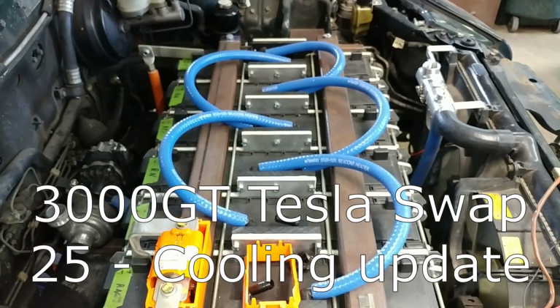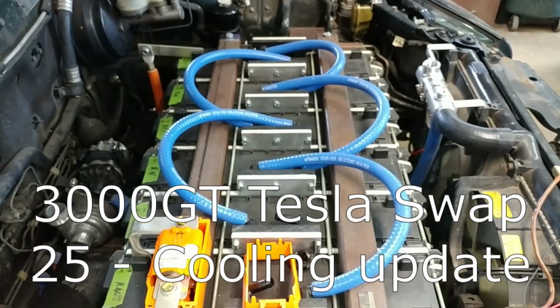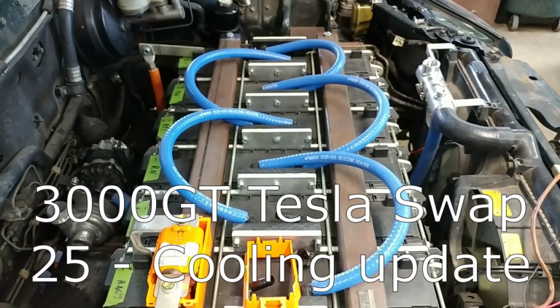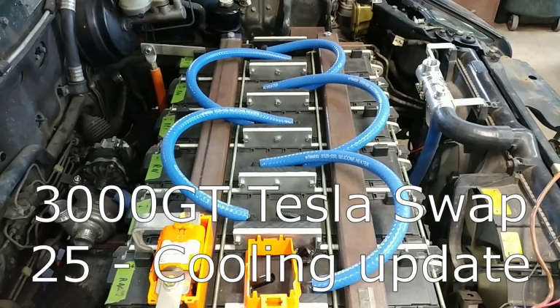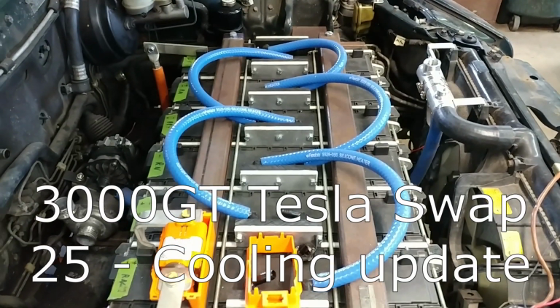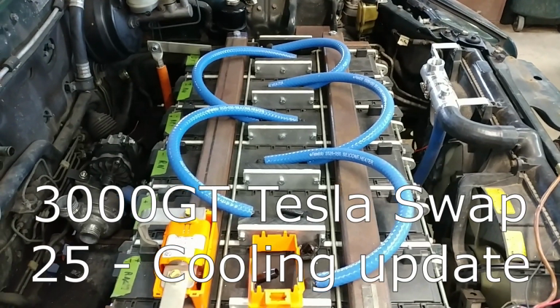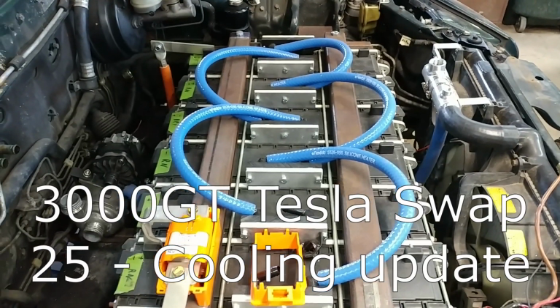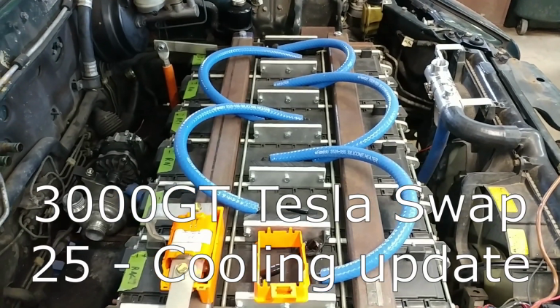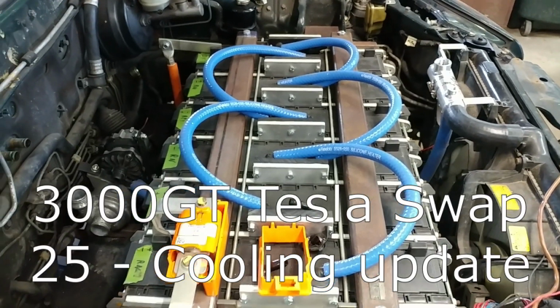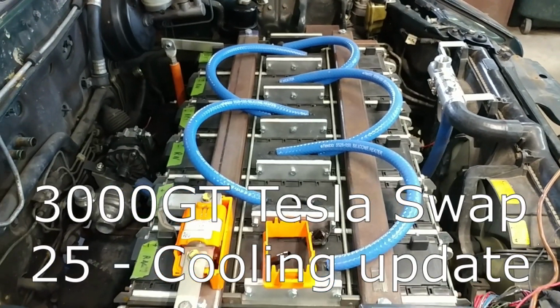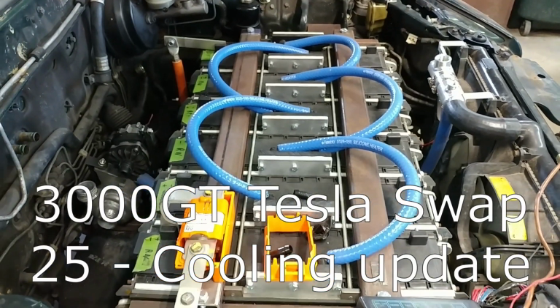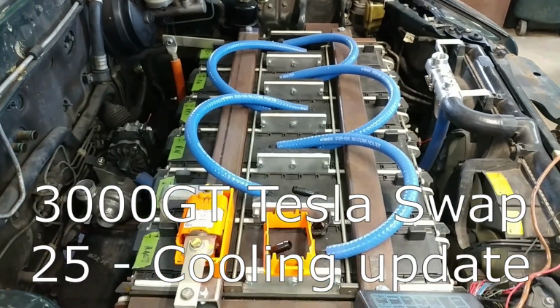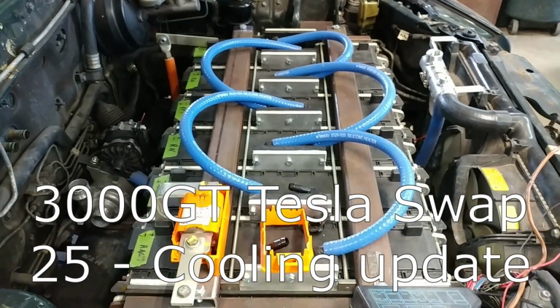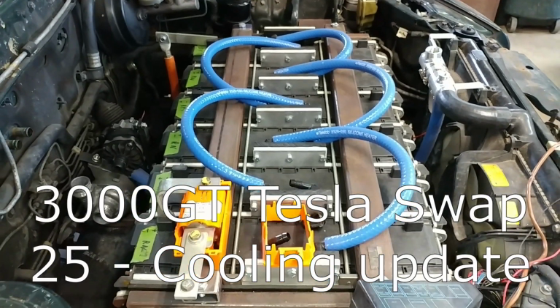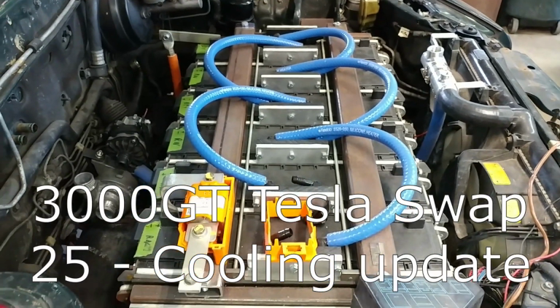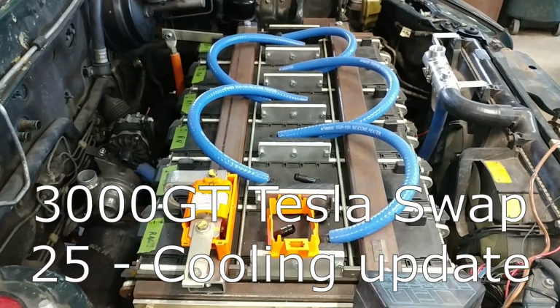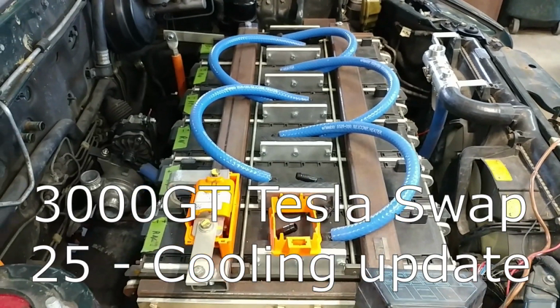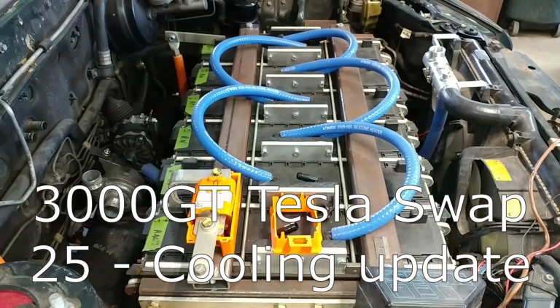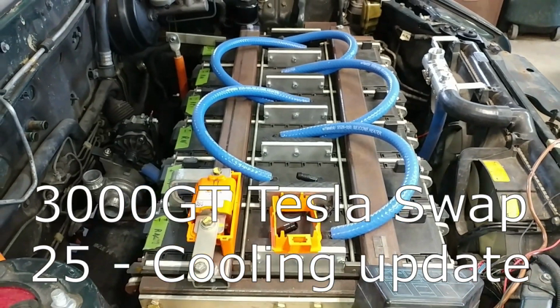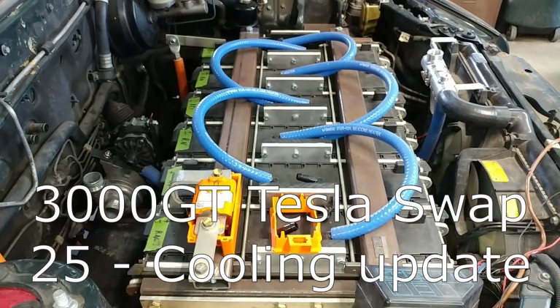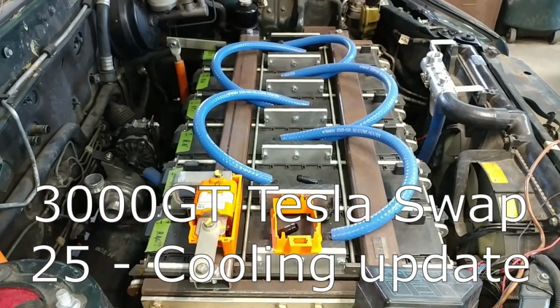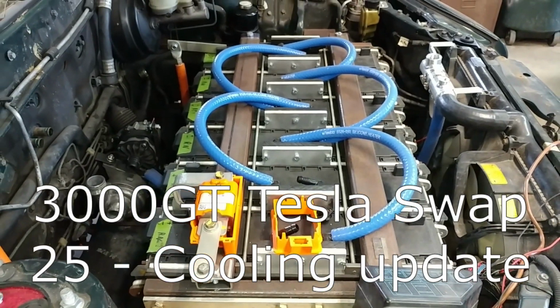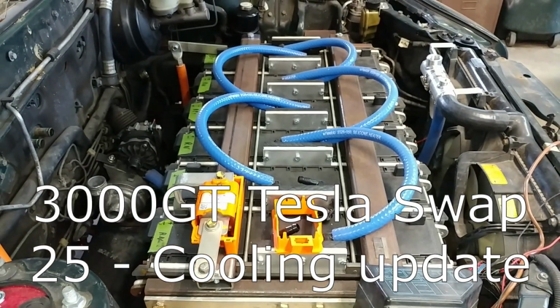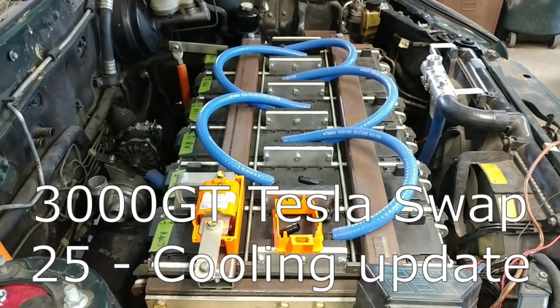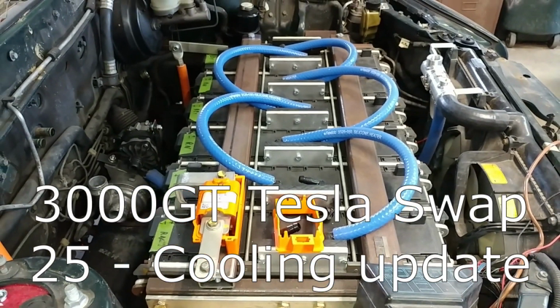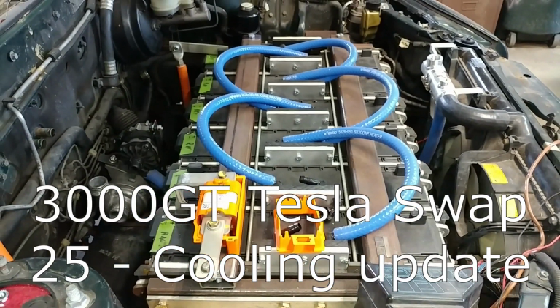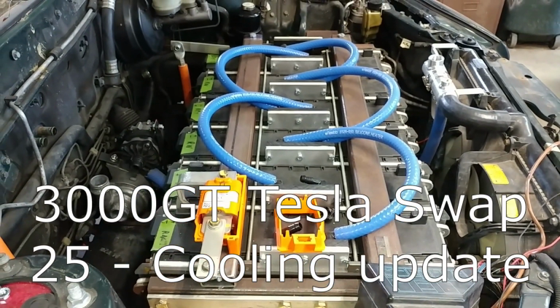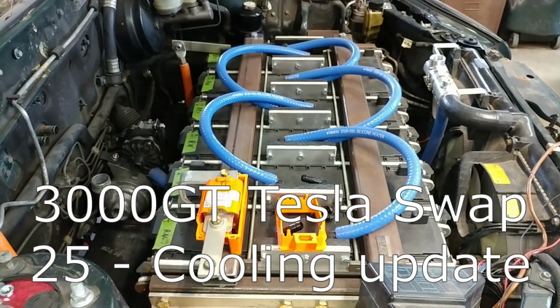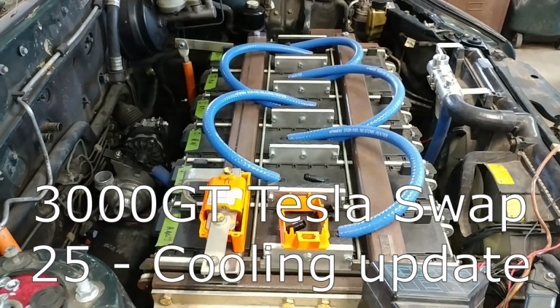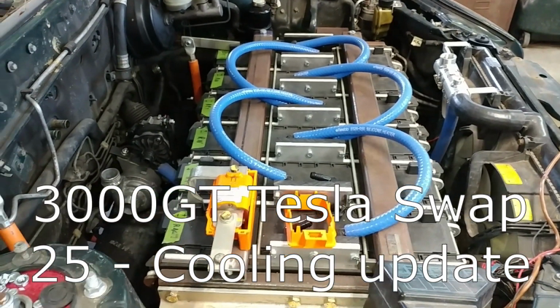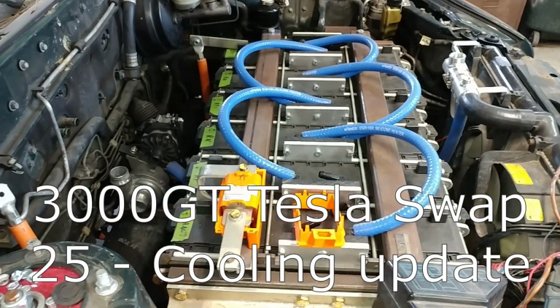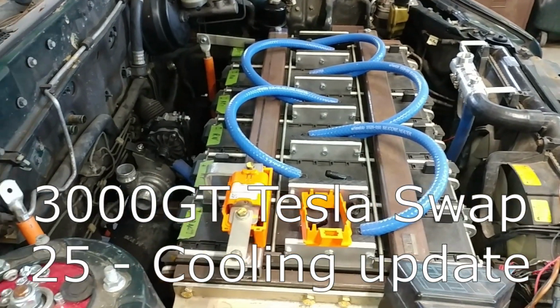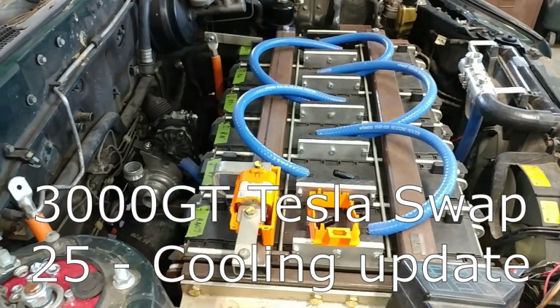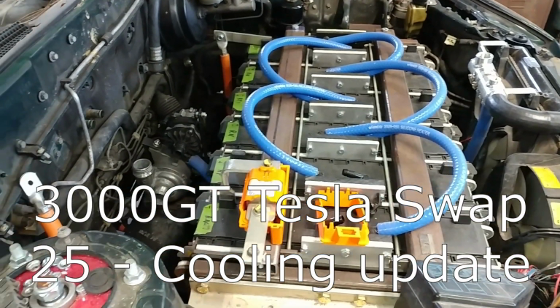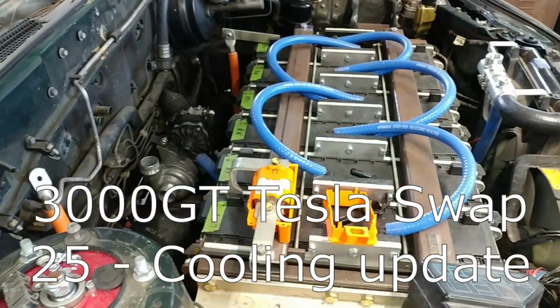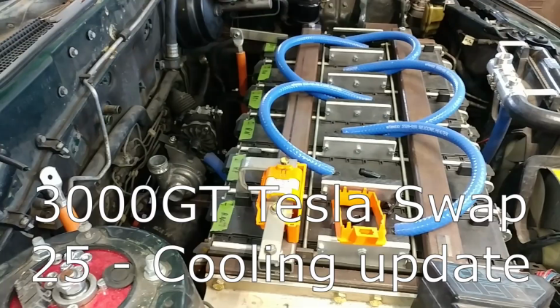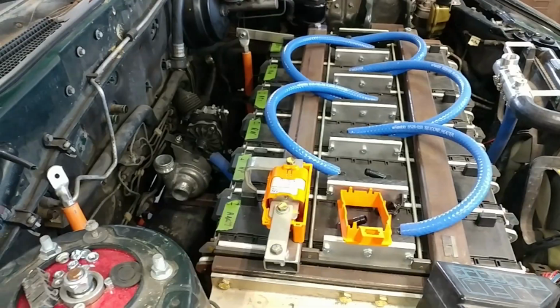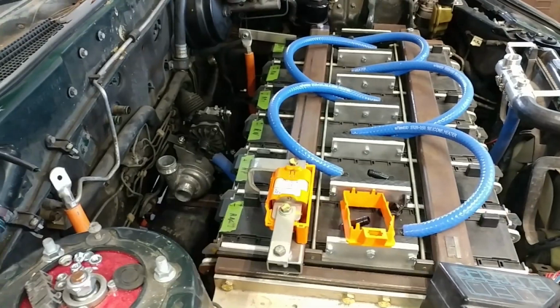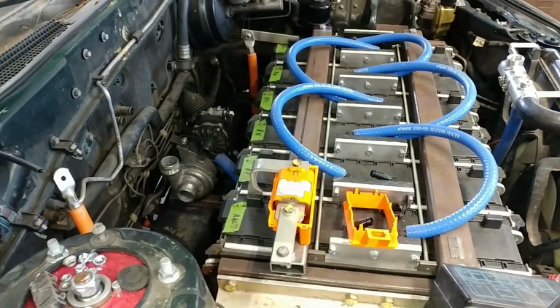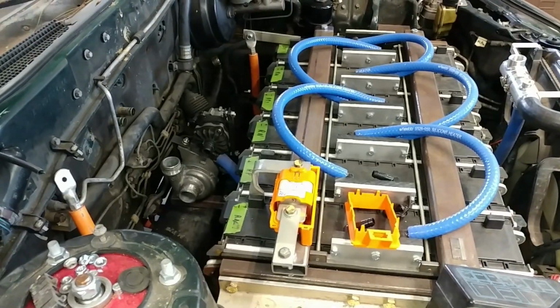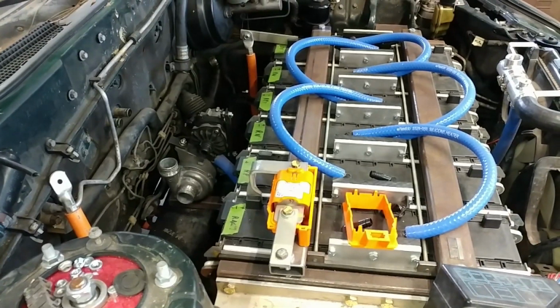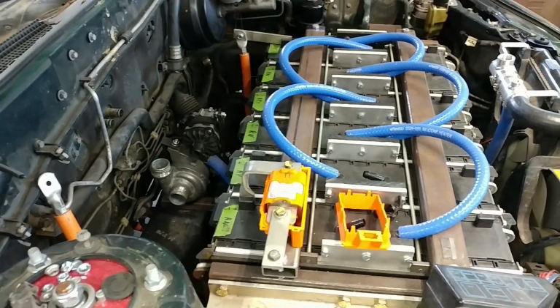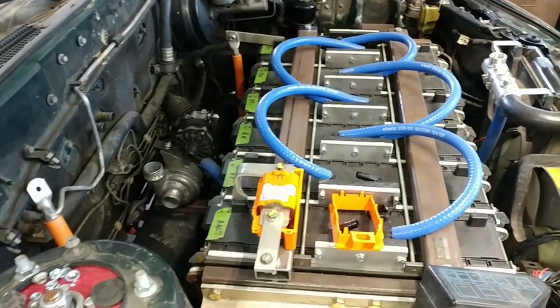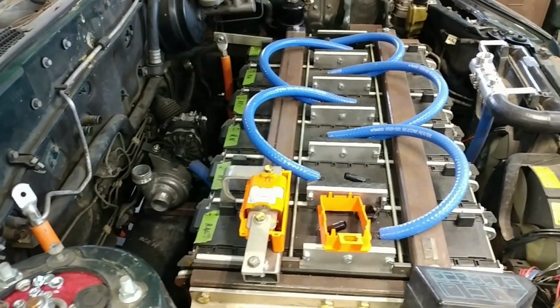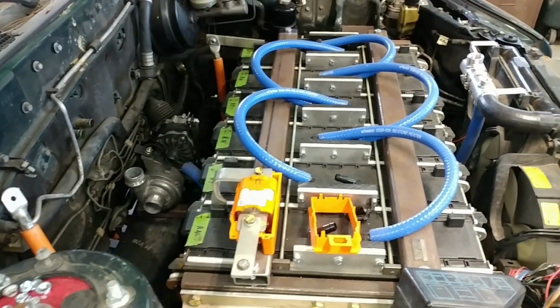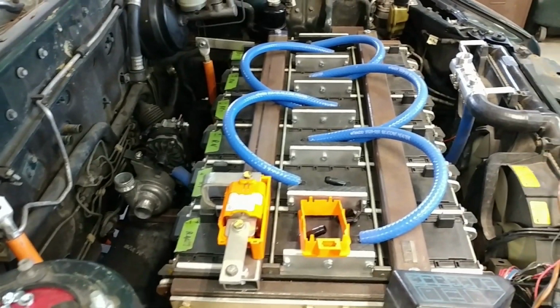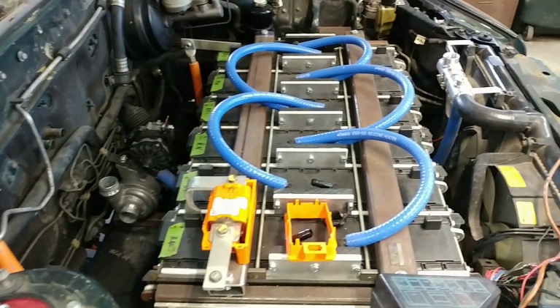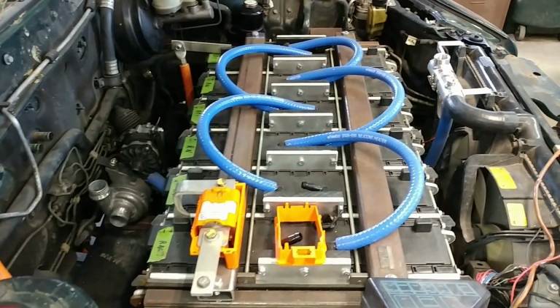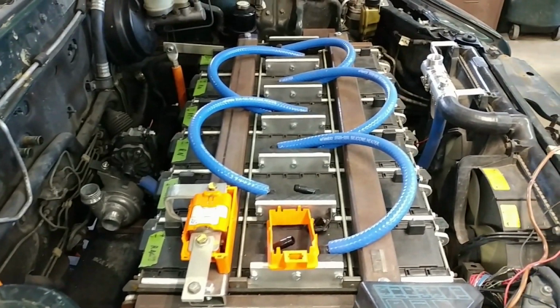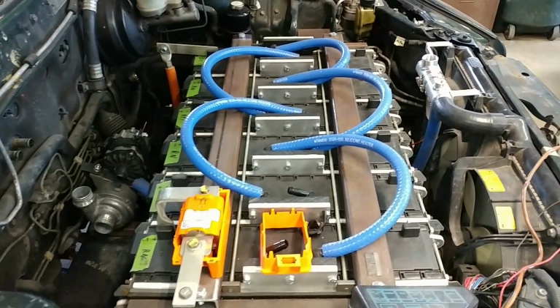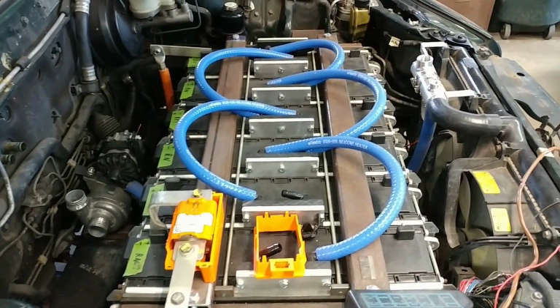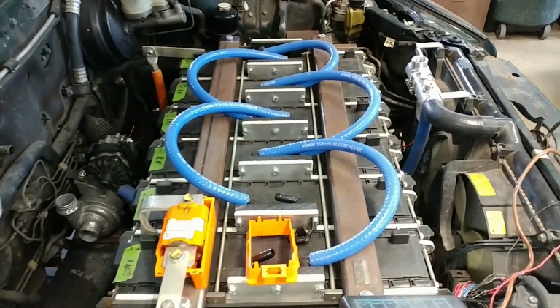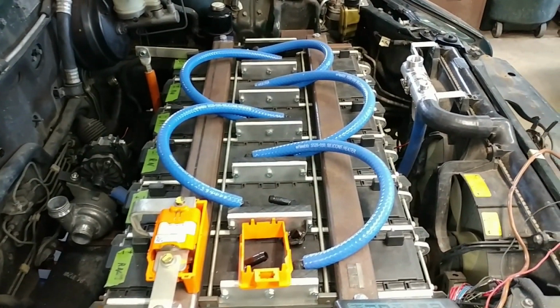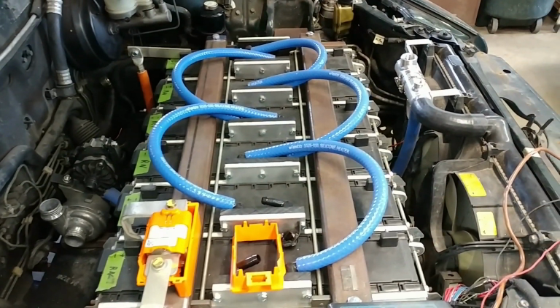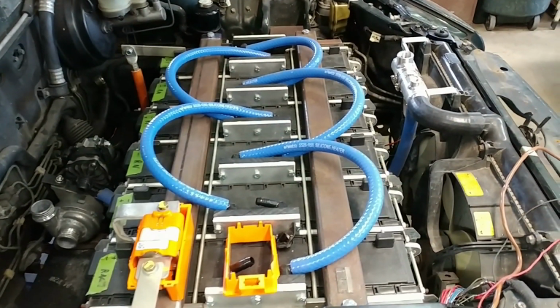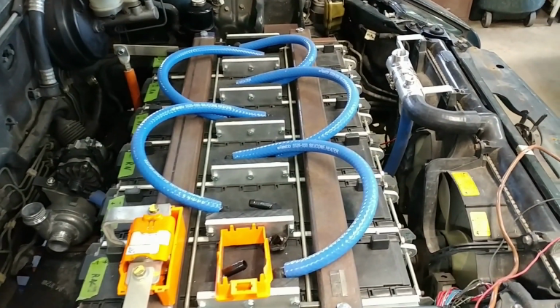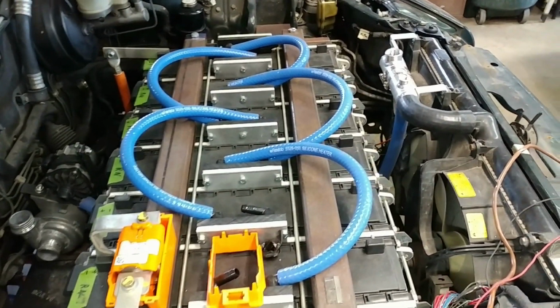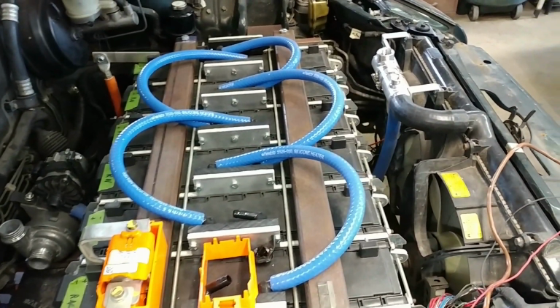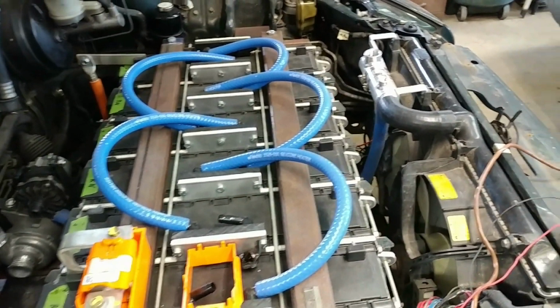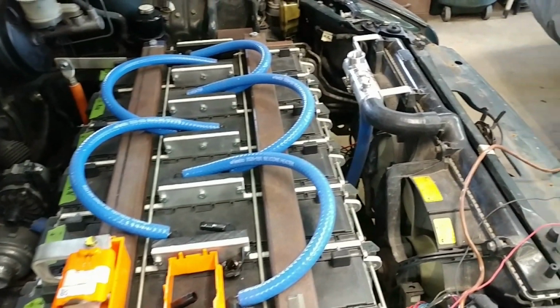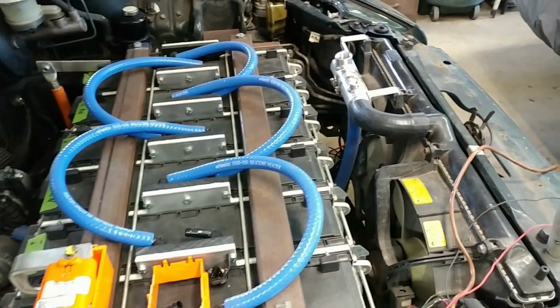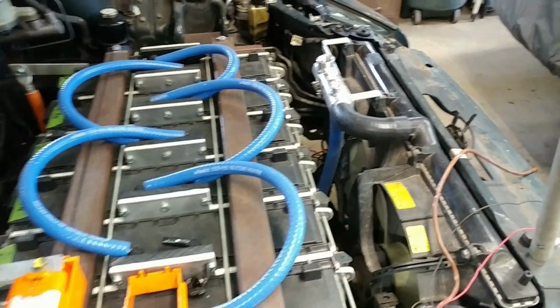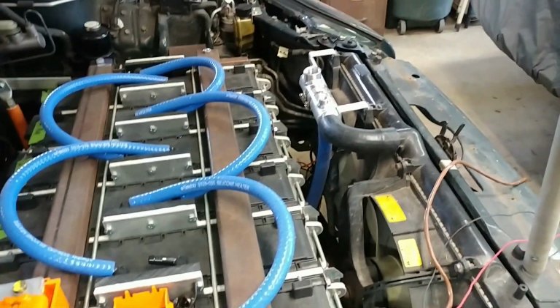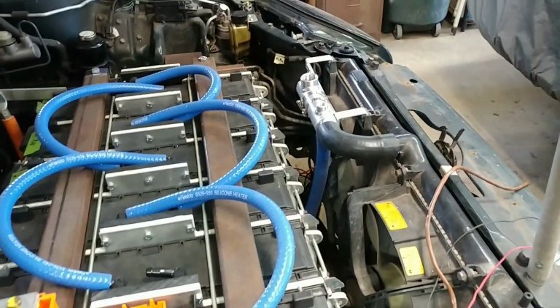Hi everyone. For this update on the car, I've just been working on getting the cooling system up and running, or making progress towards that.